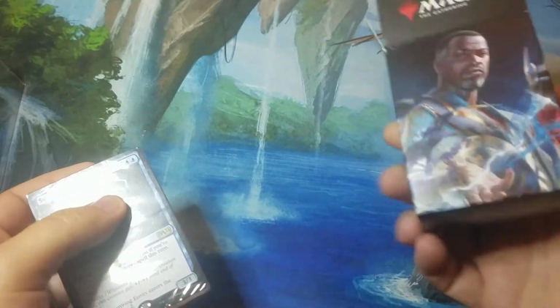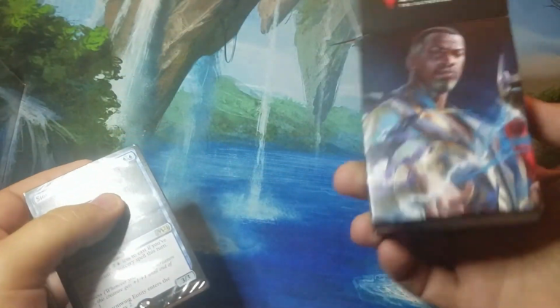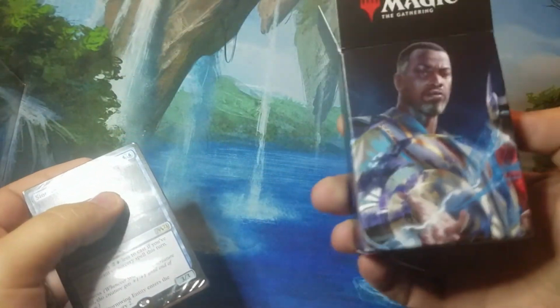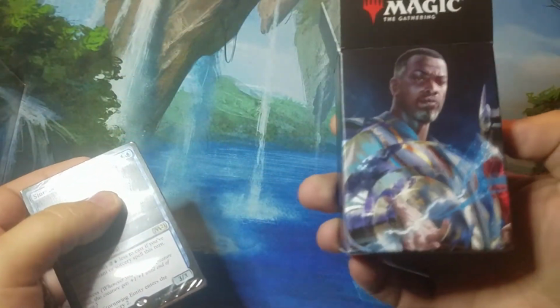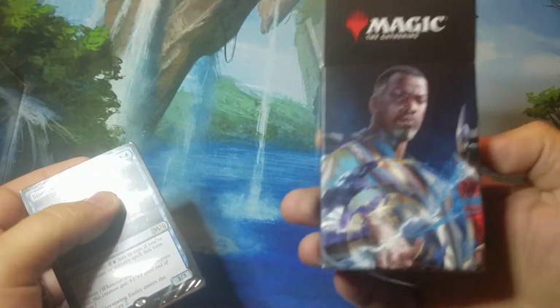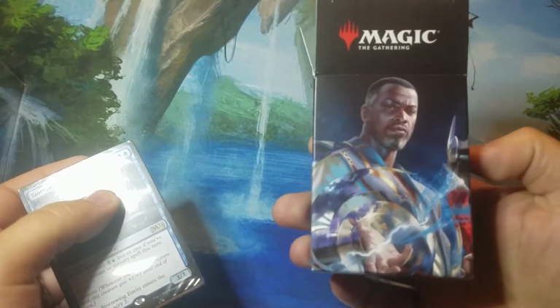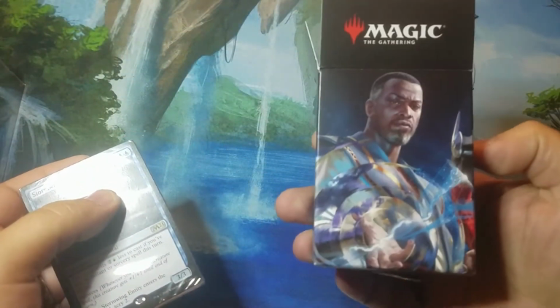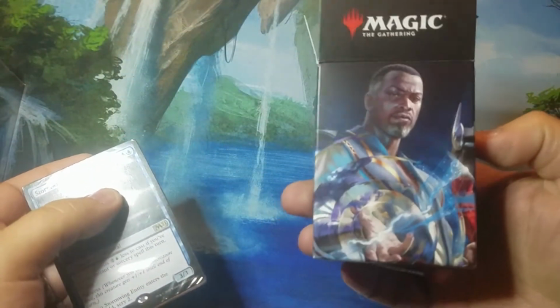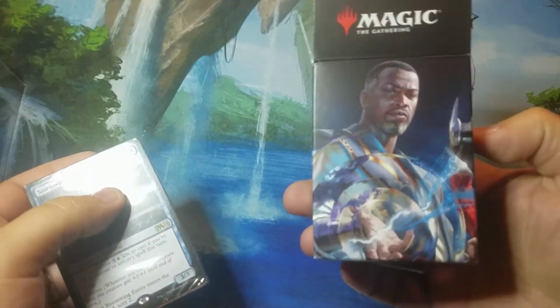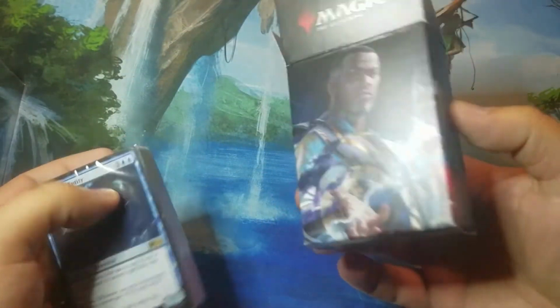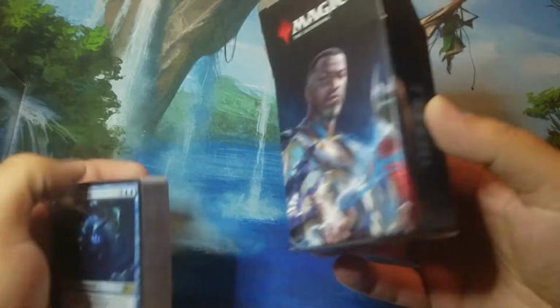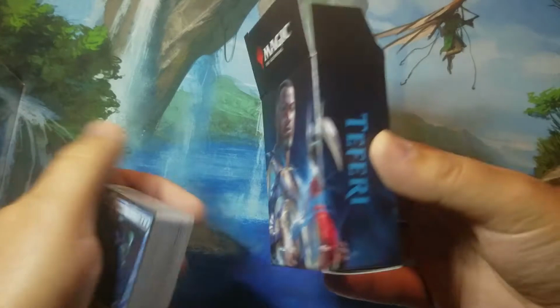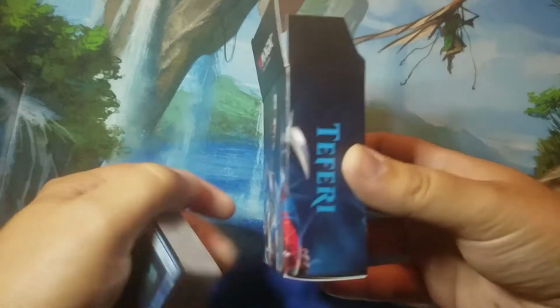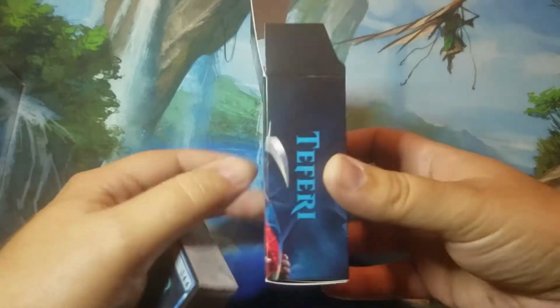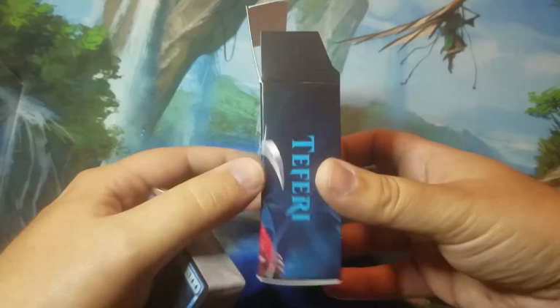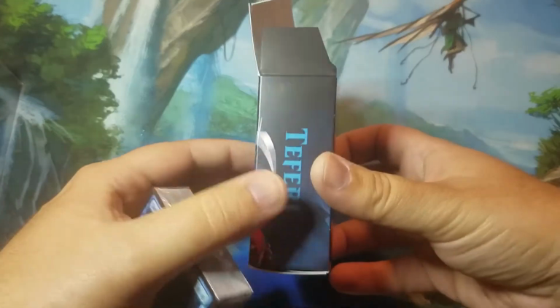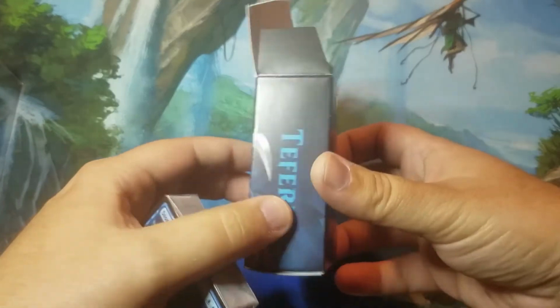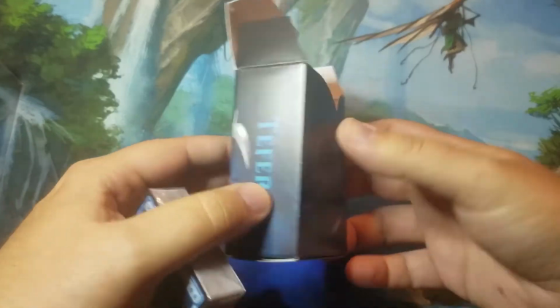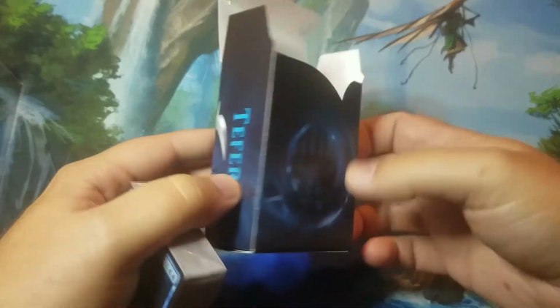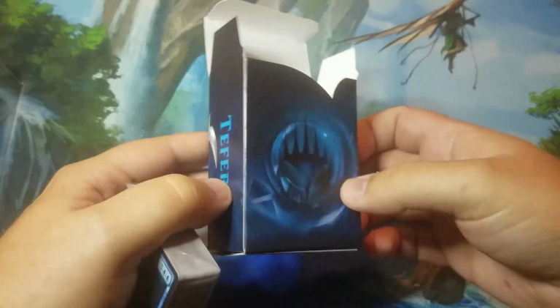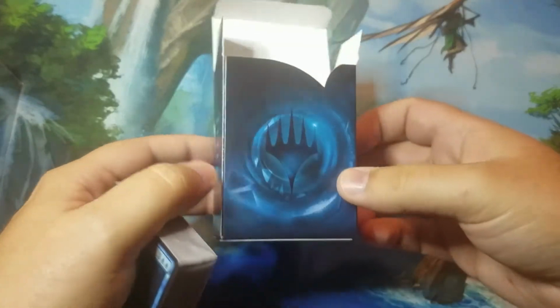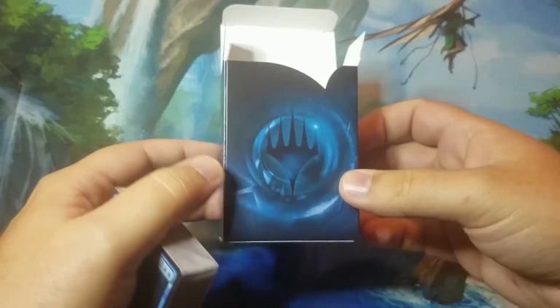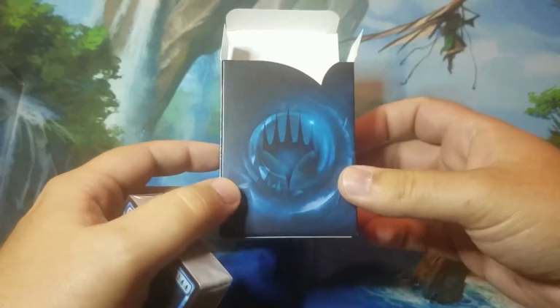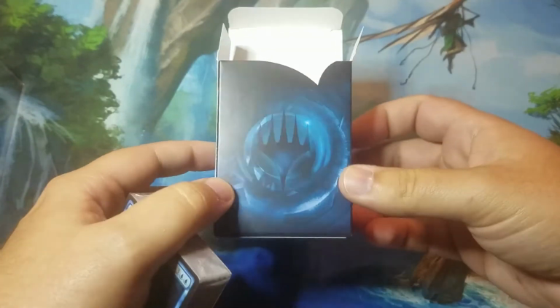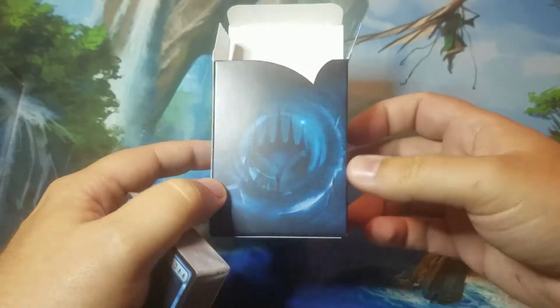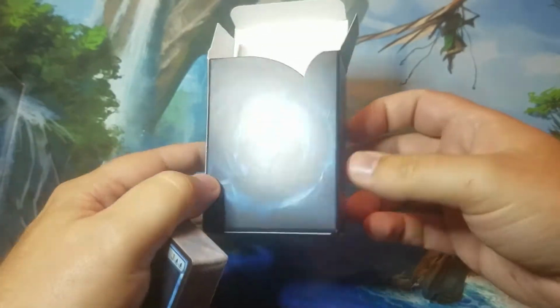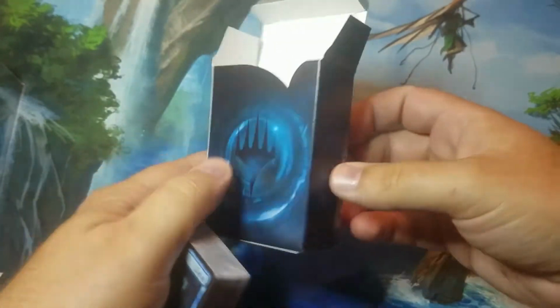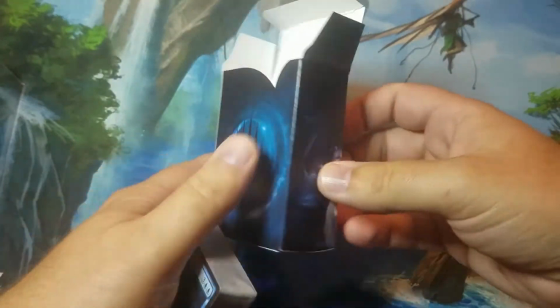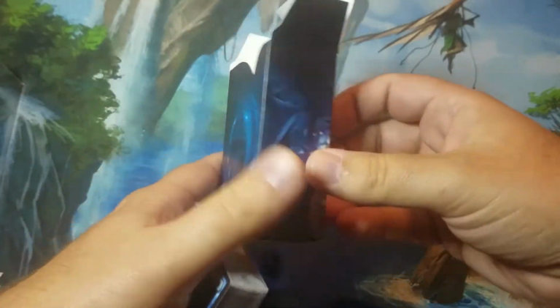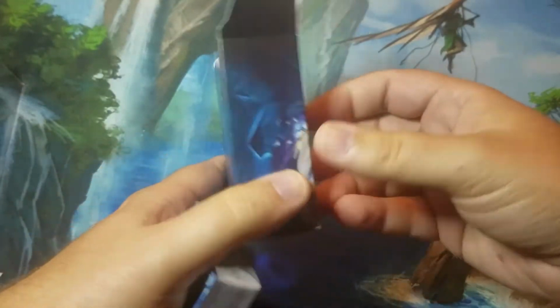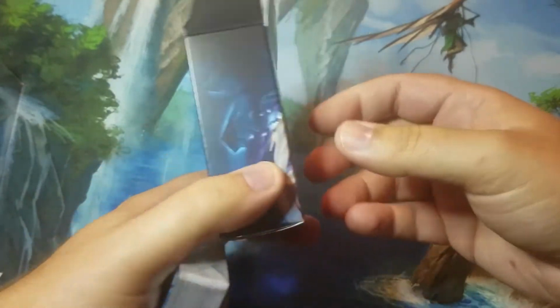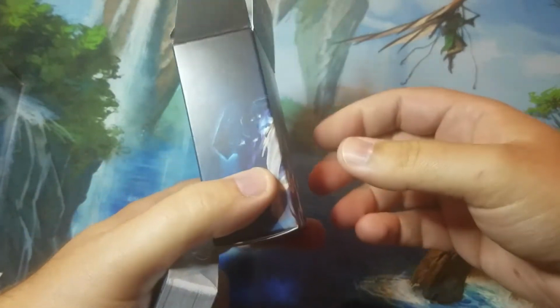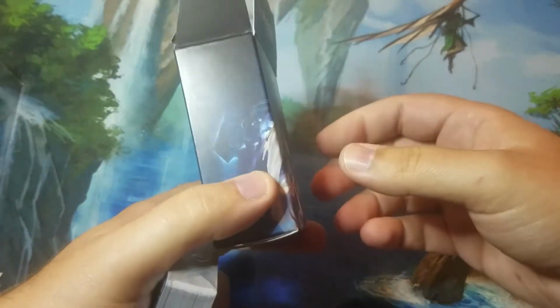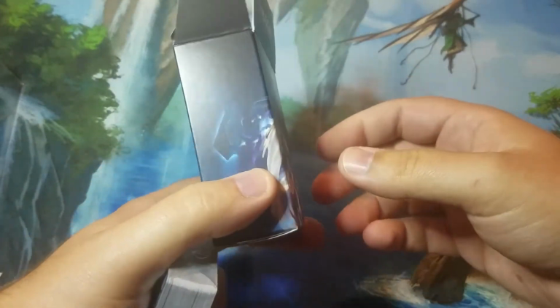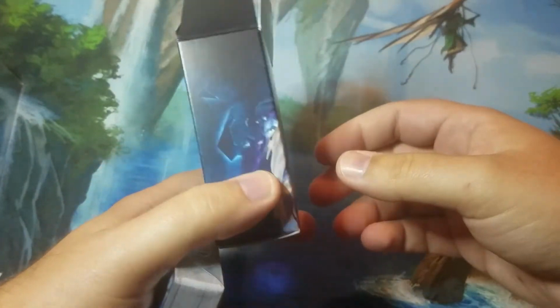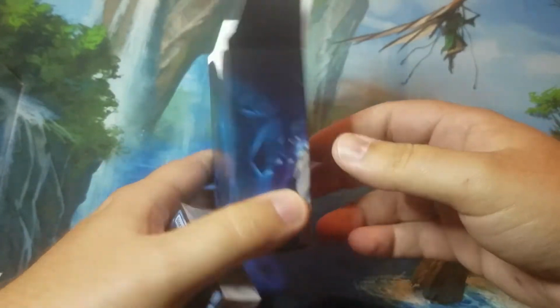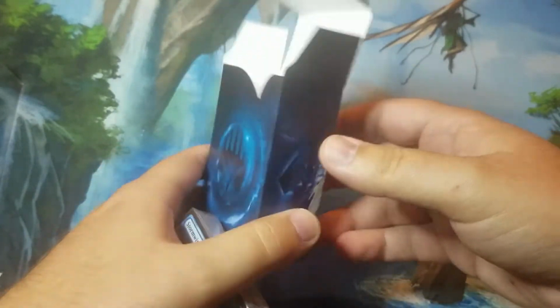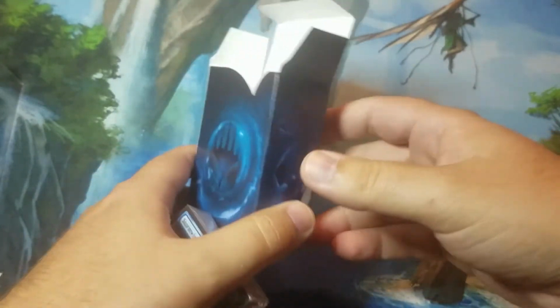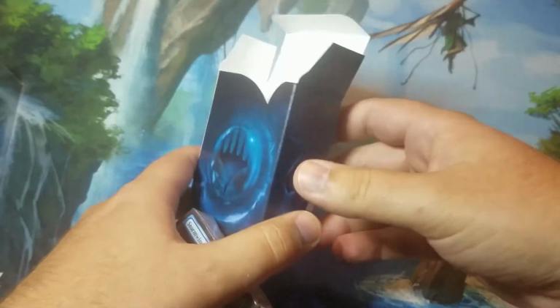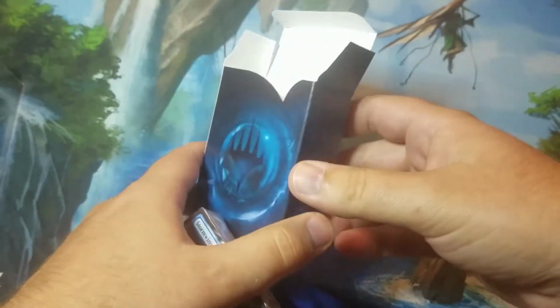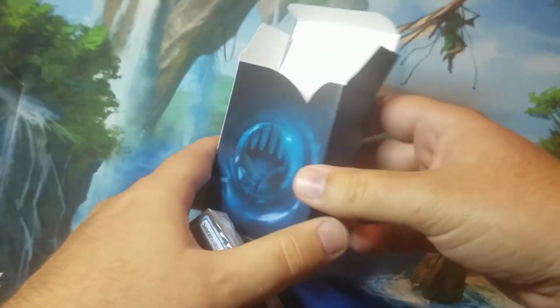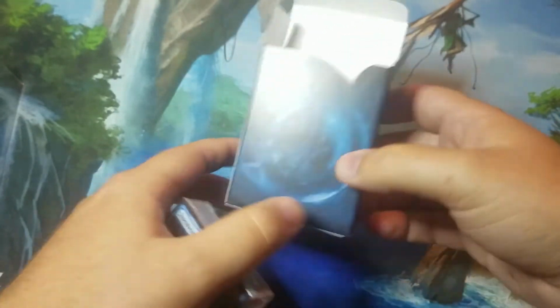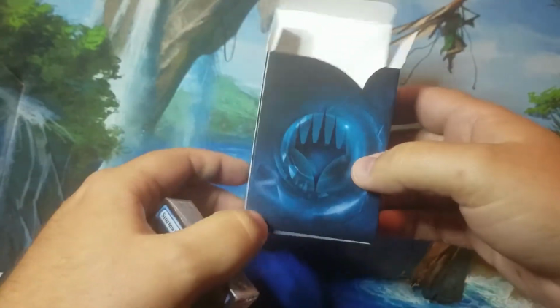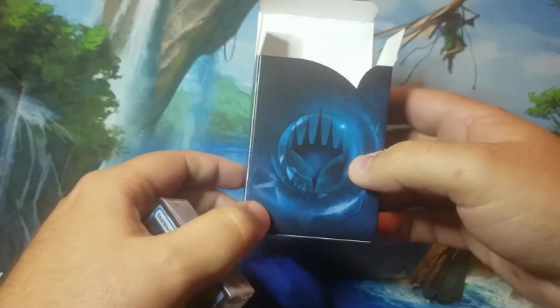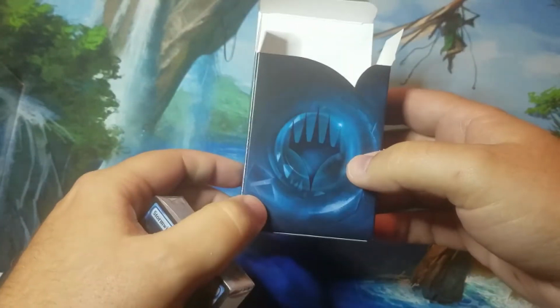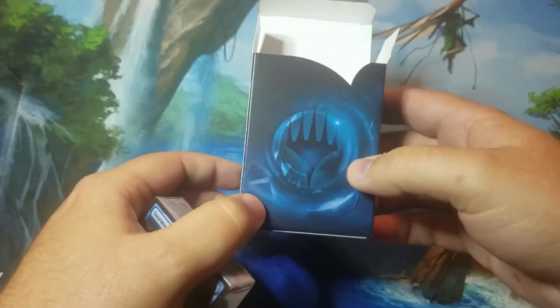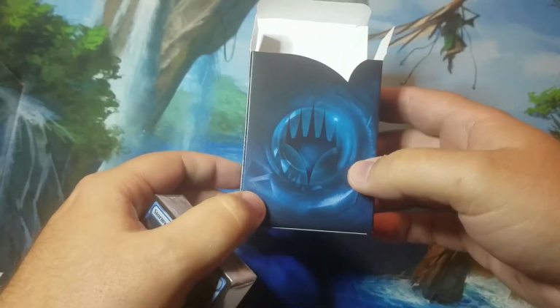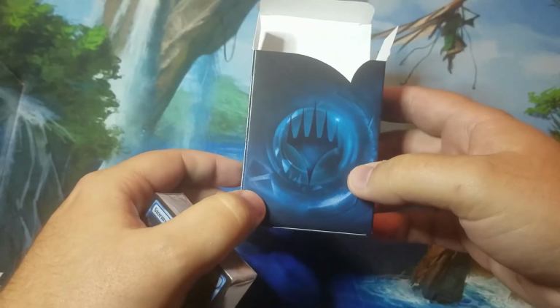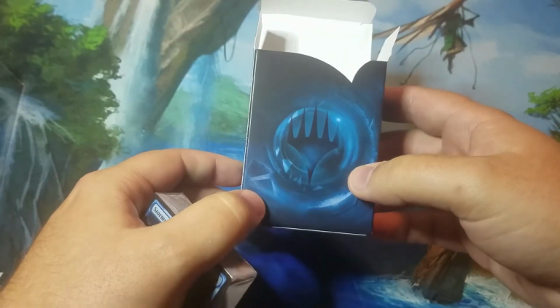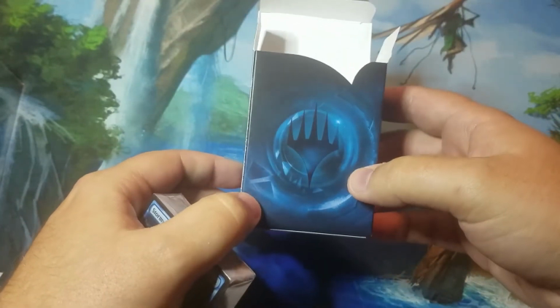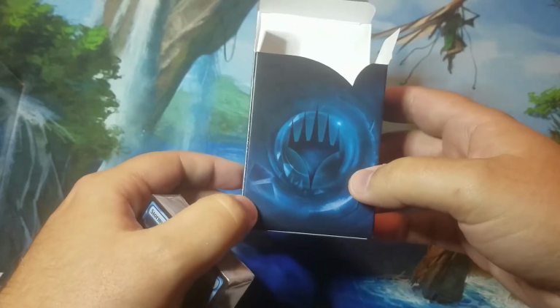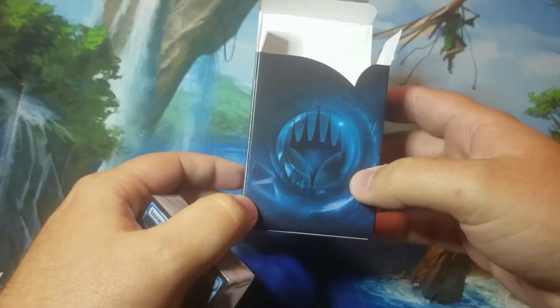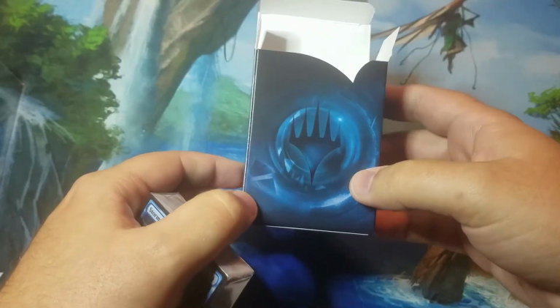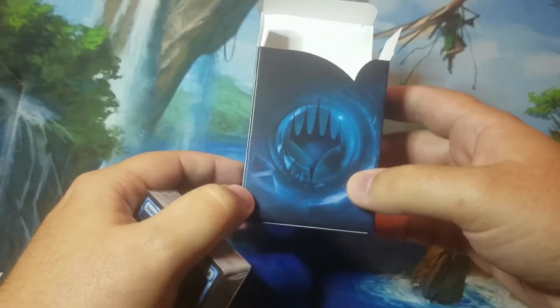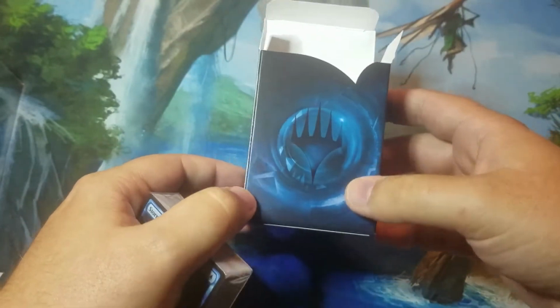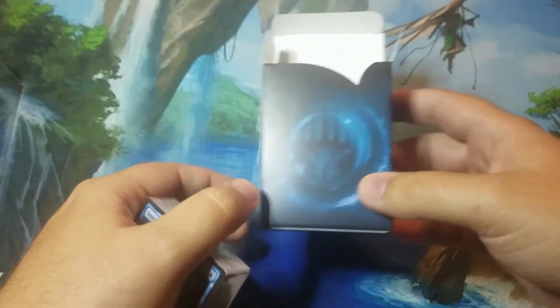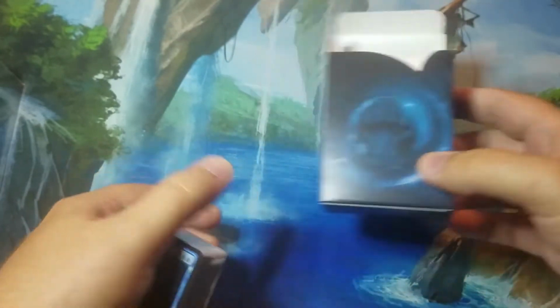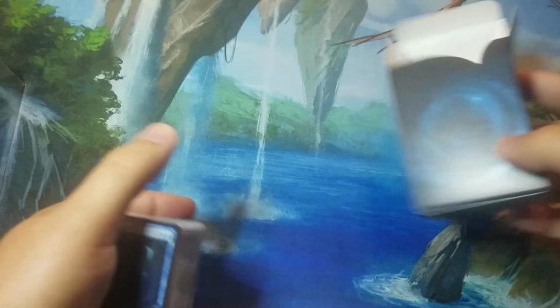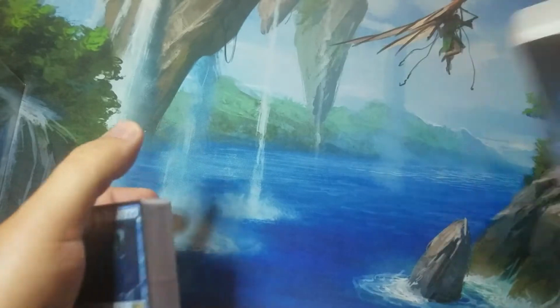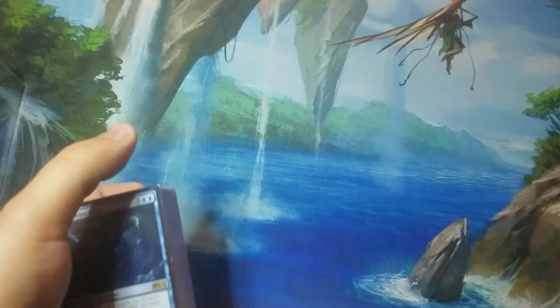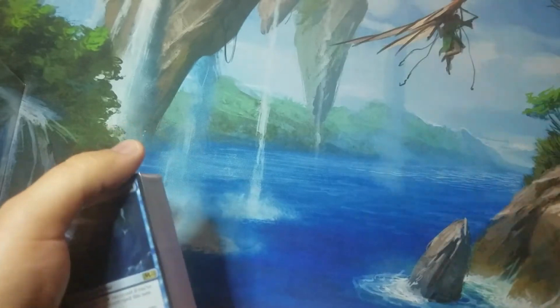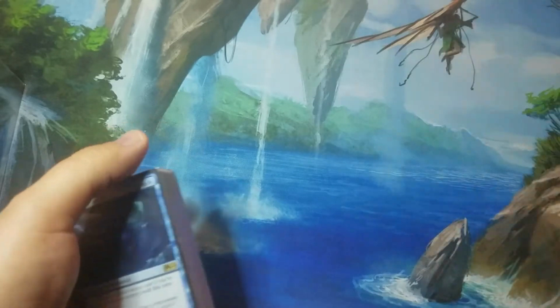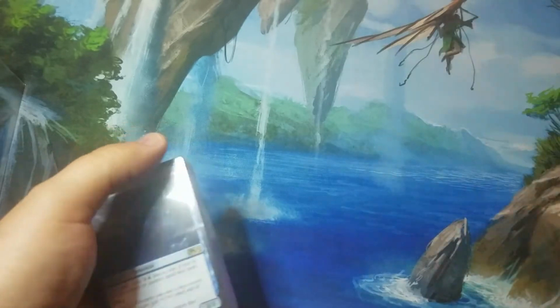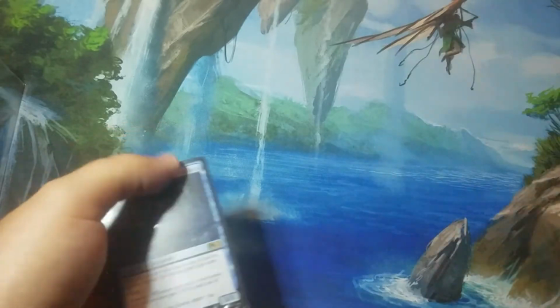The deck box is just cardboard — pretty cool looking, gets the job done, but it's definitely not going to hold up long term.